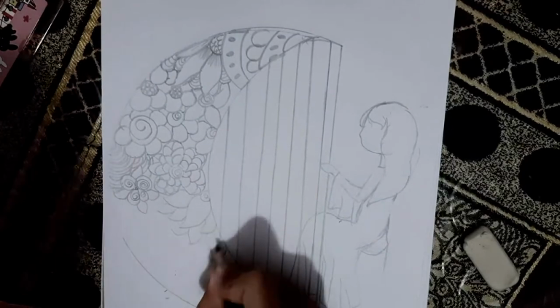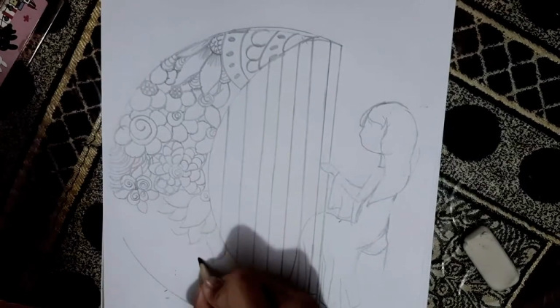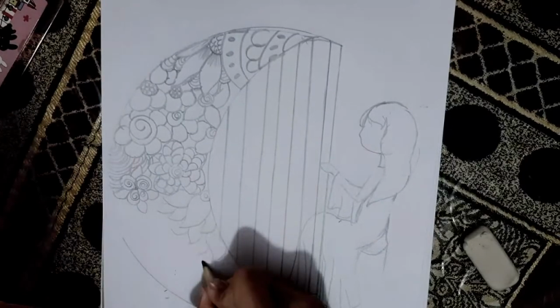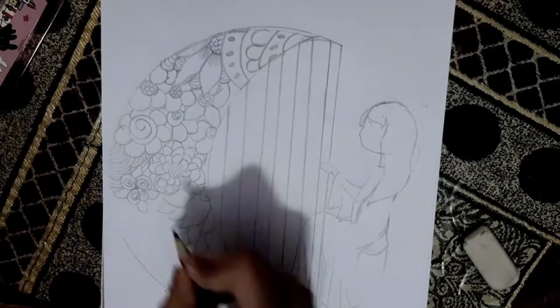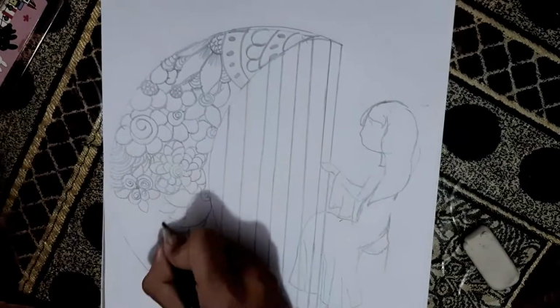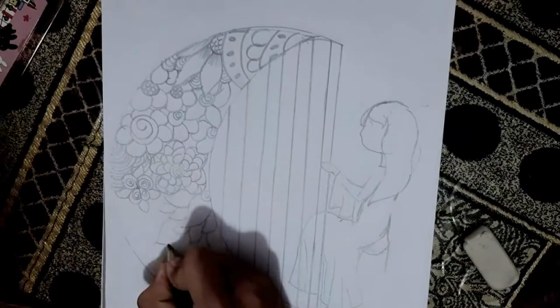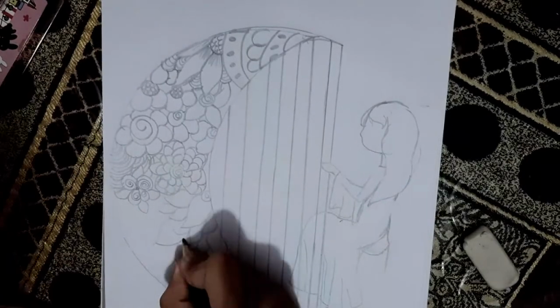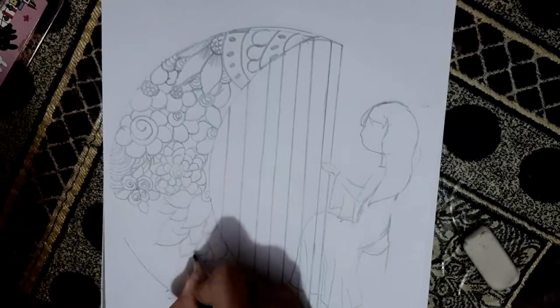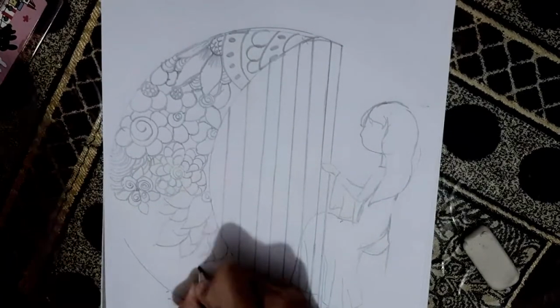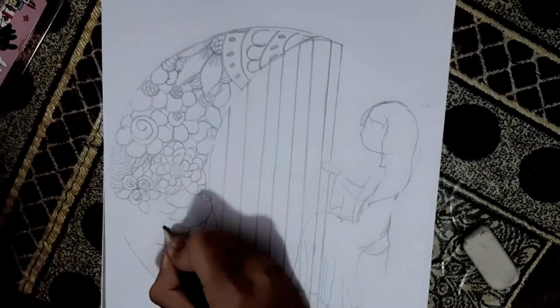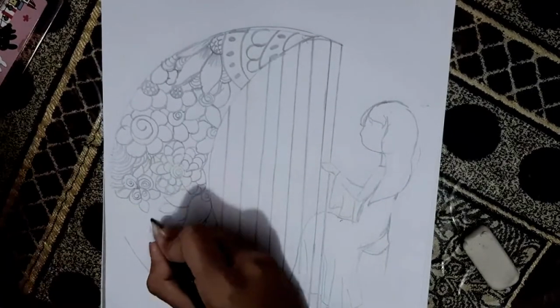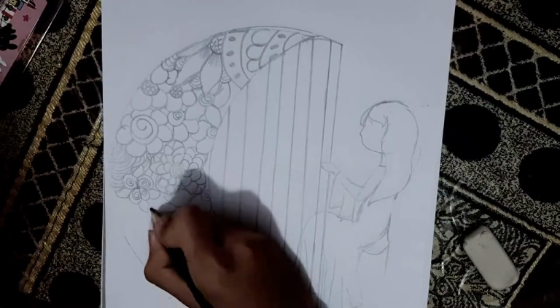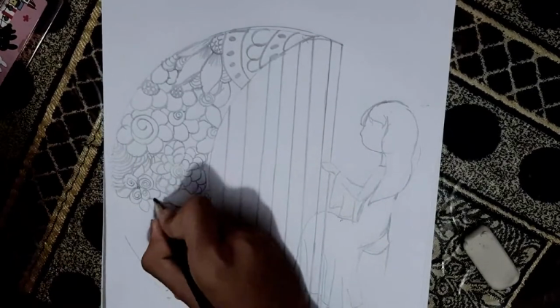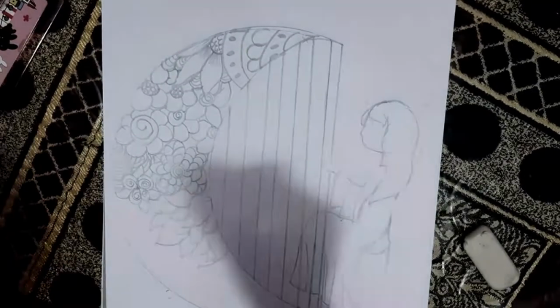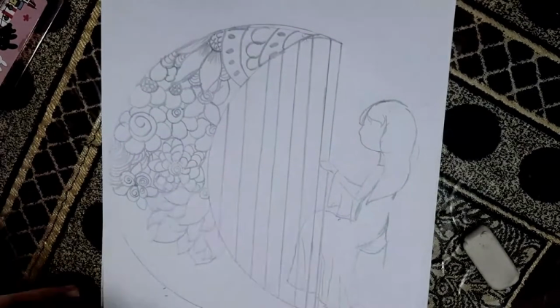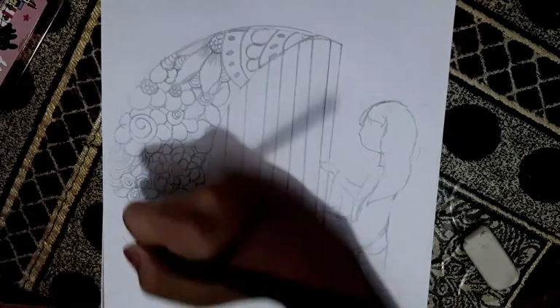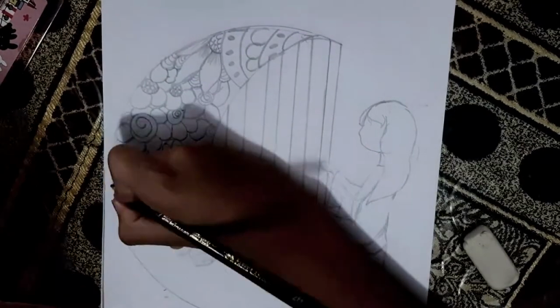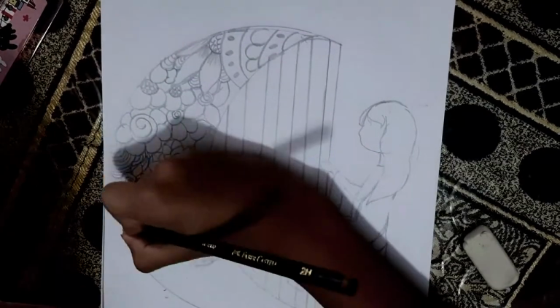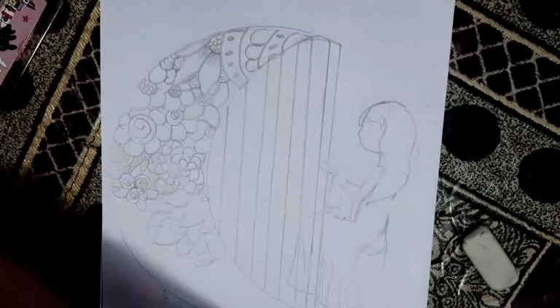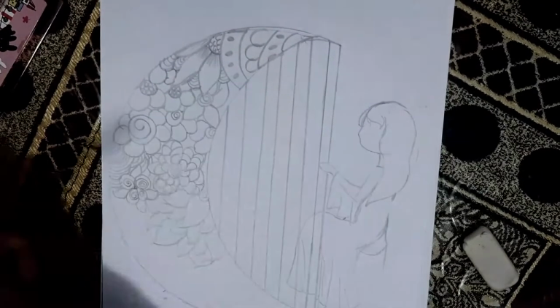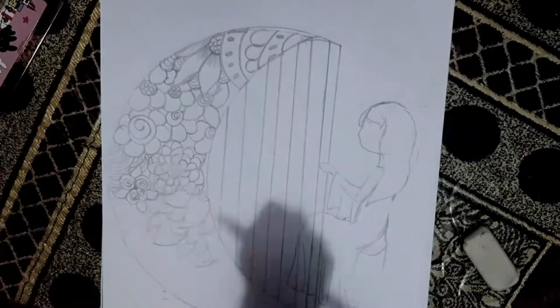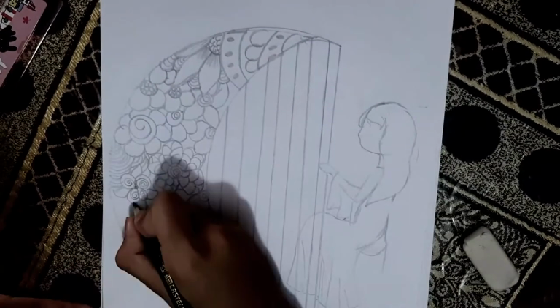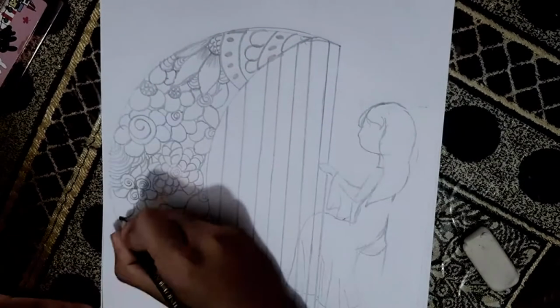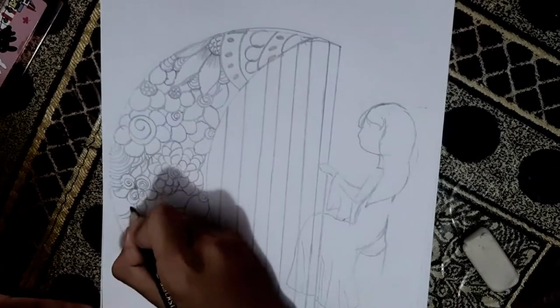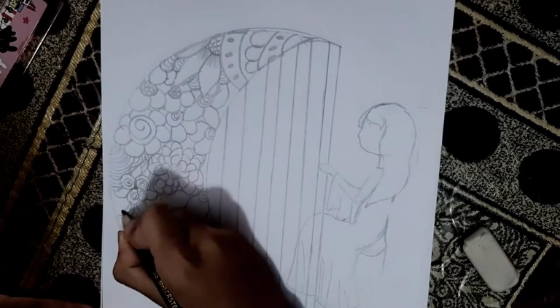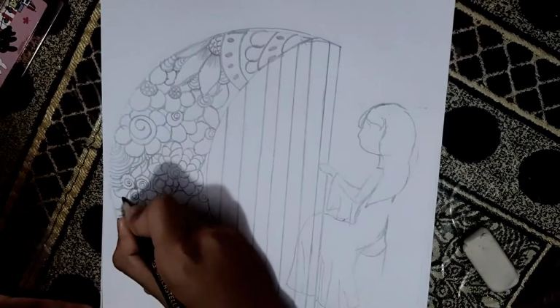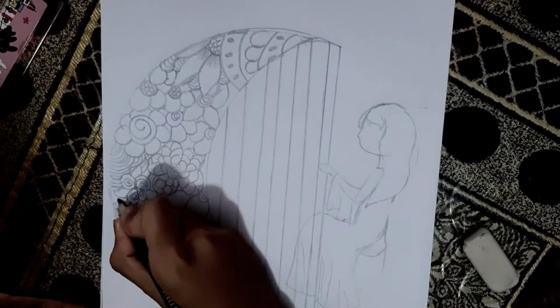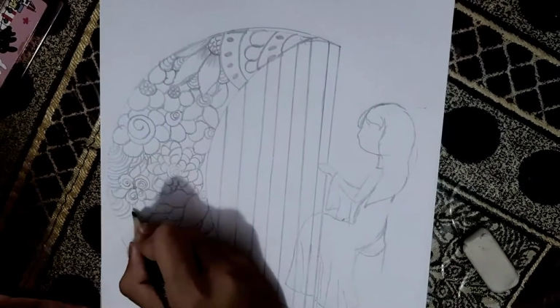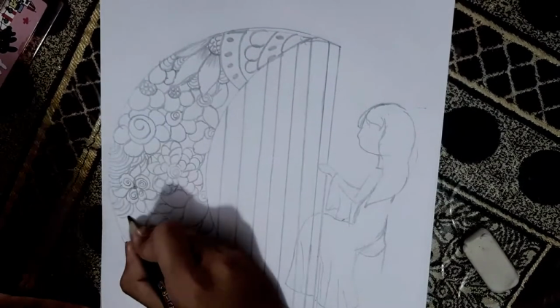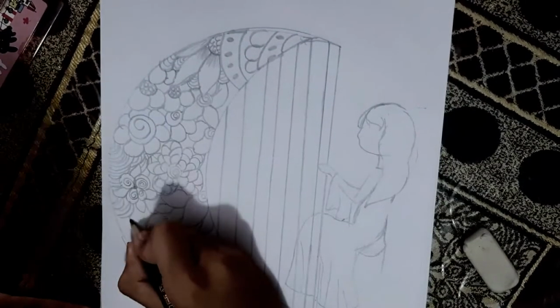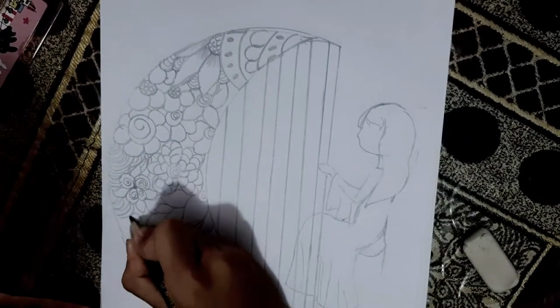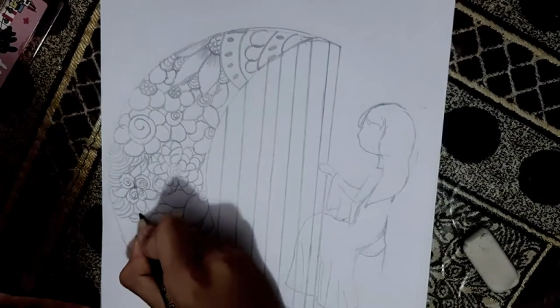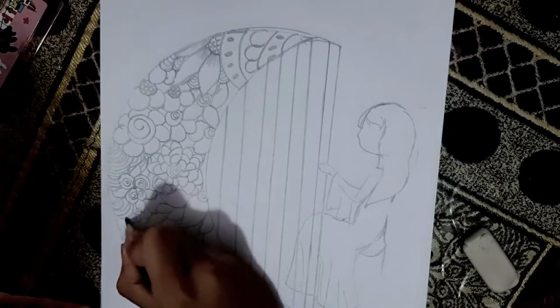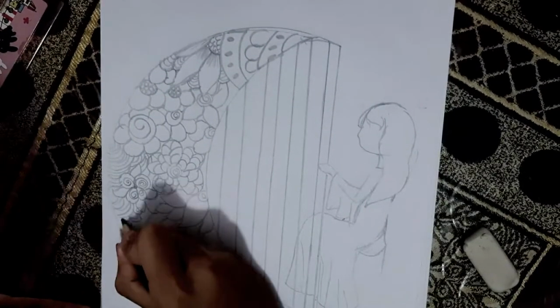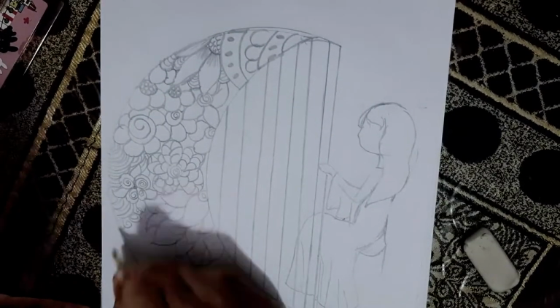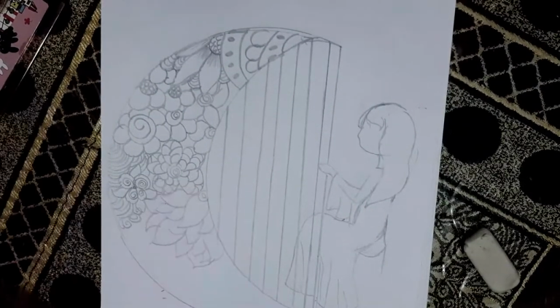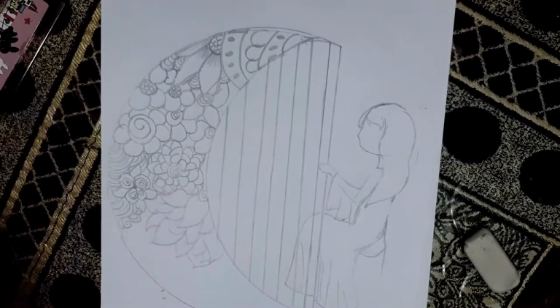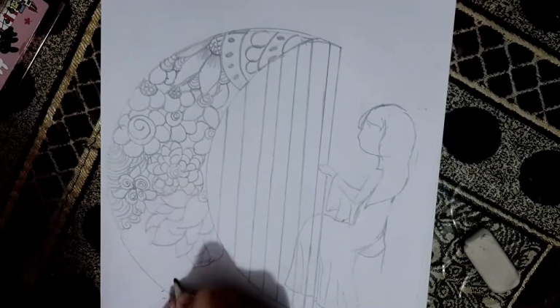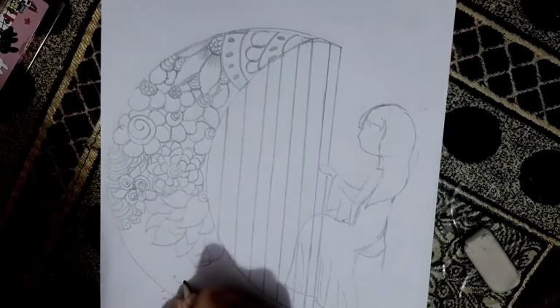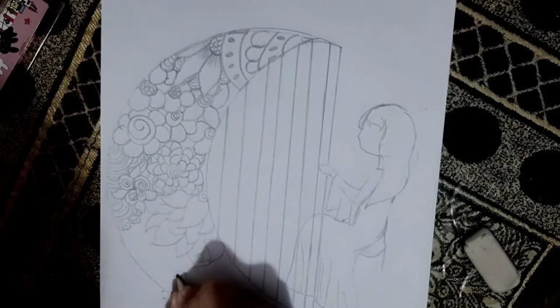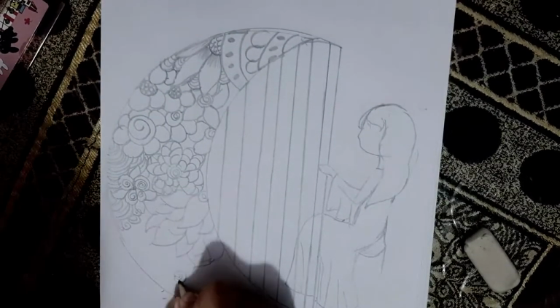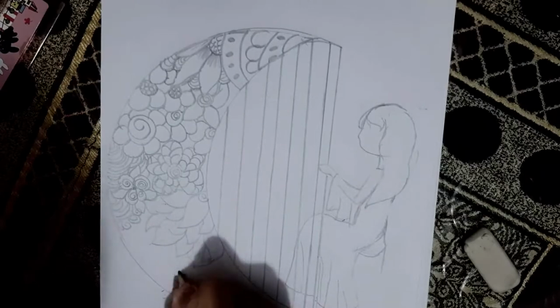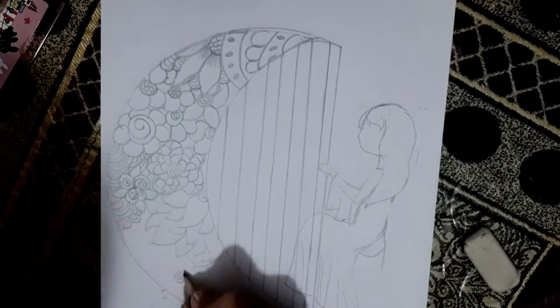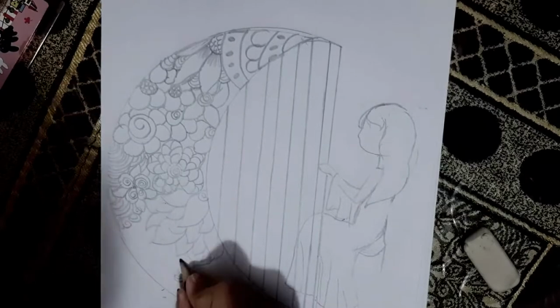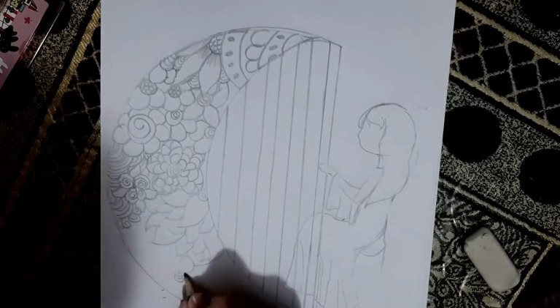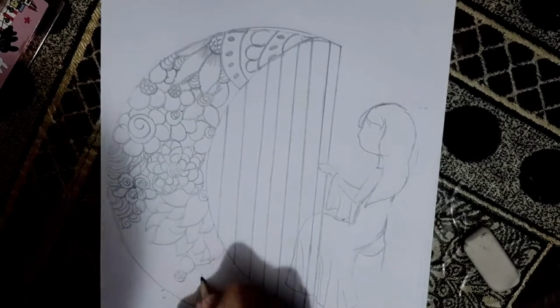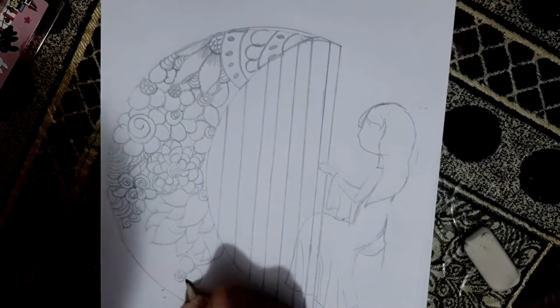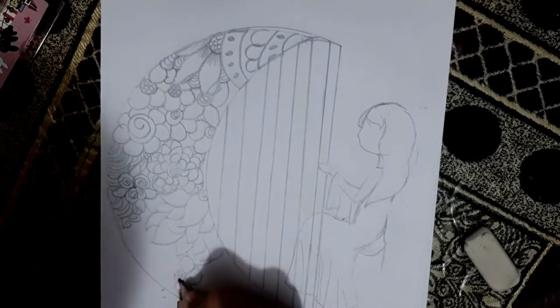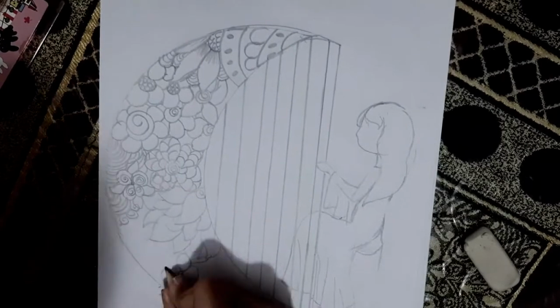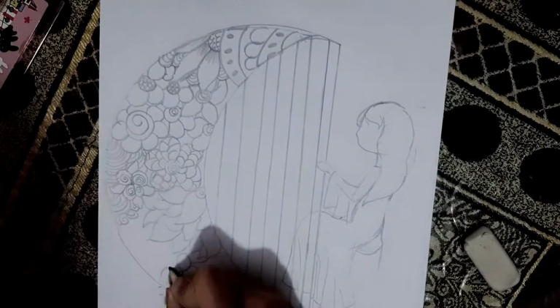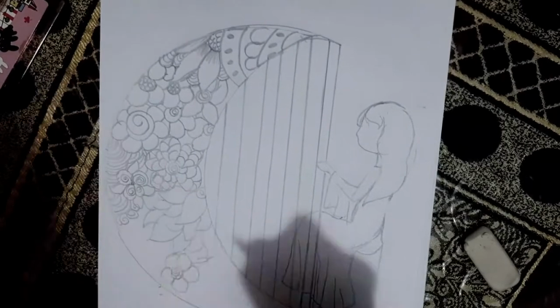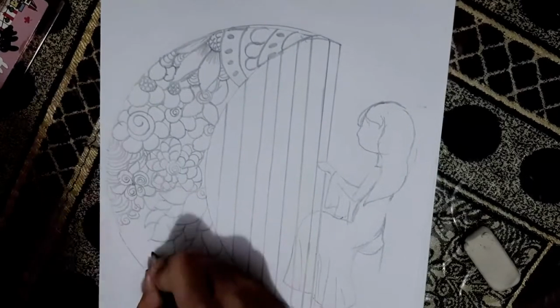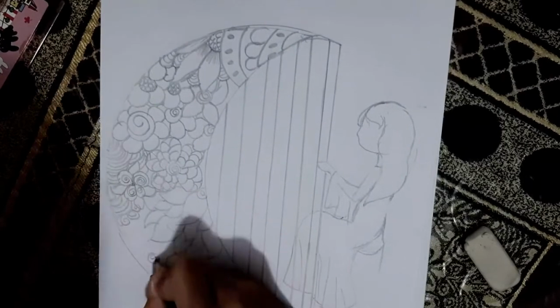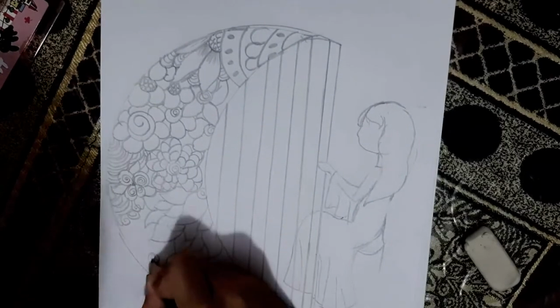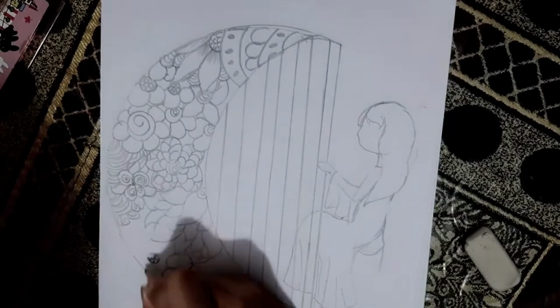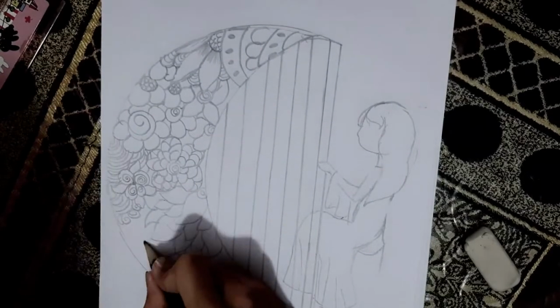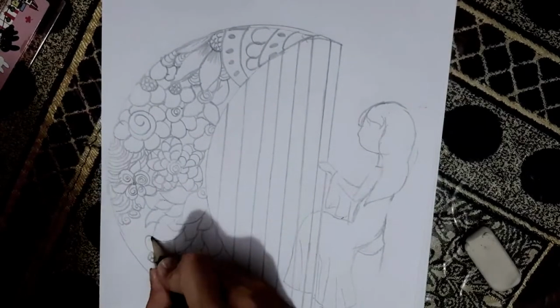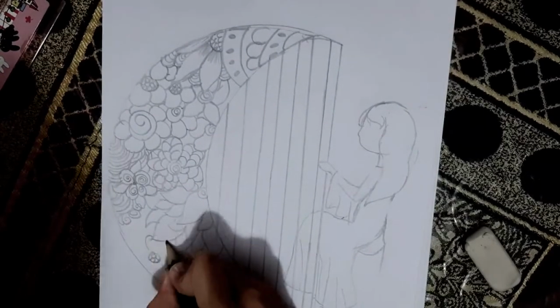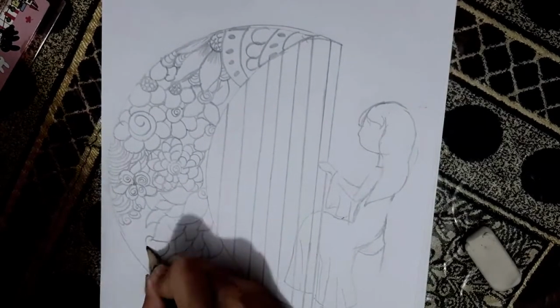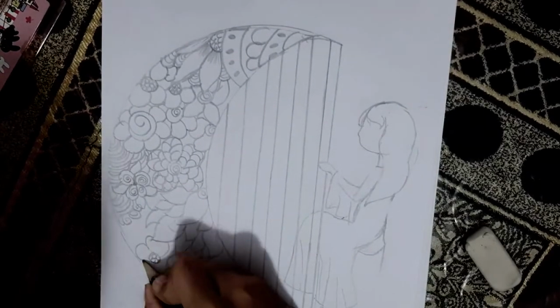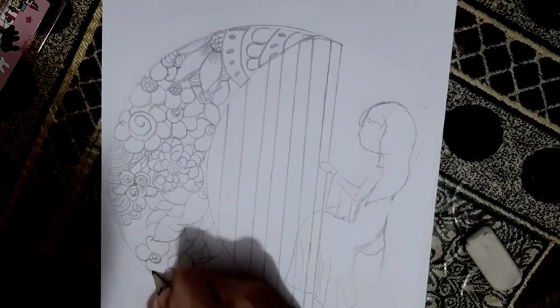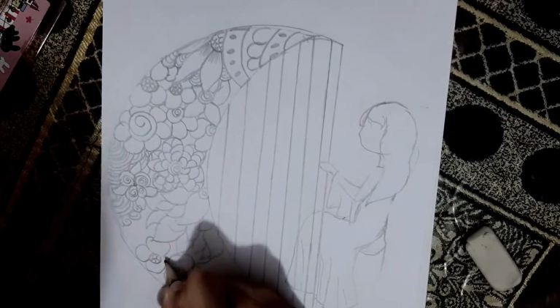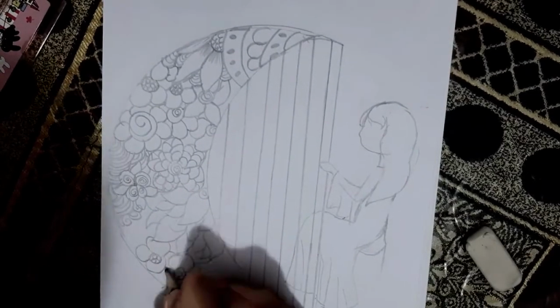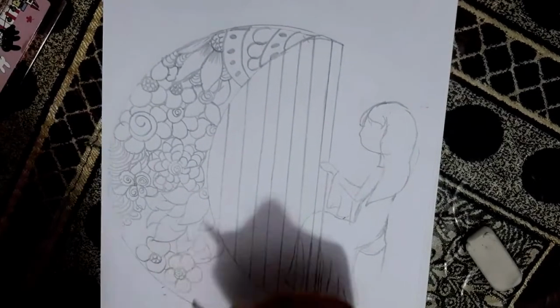I'm trying my first doodling, a girl playing a harp. You can find her and do it. You can feel that it's too close to you. You're drawing a harp and a little girl.